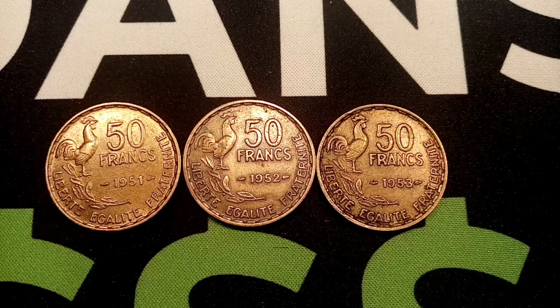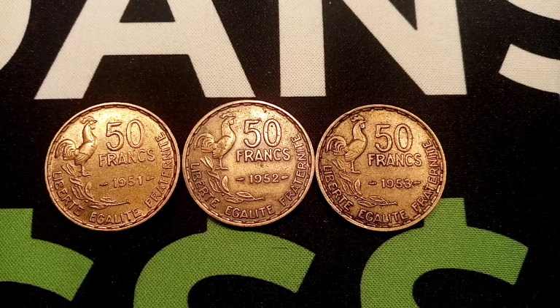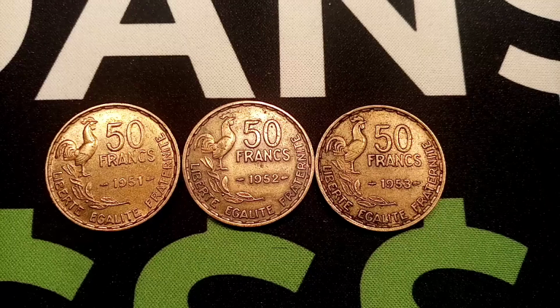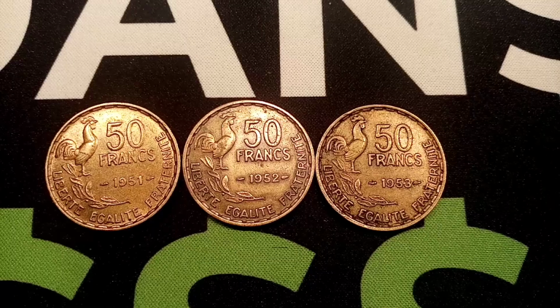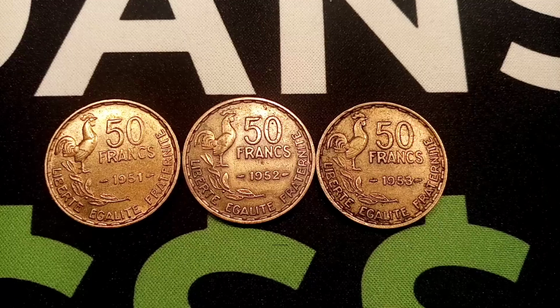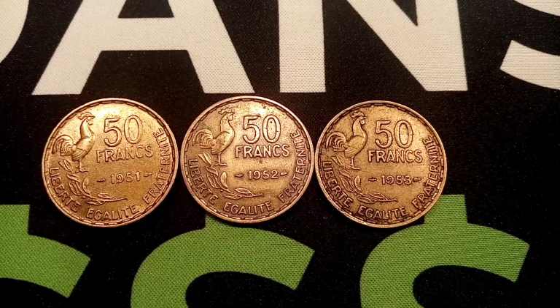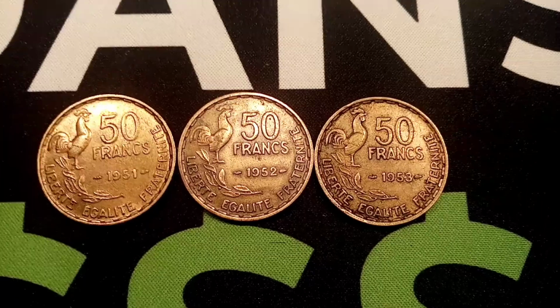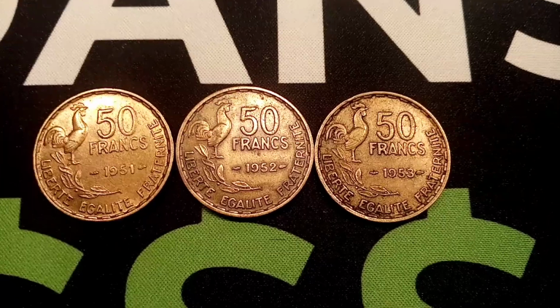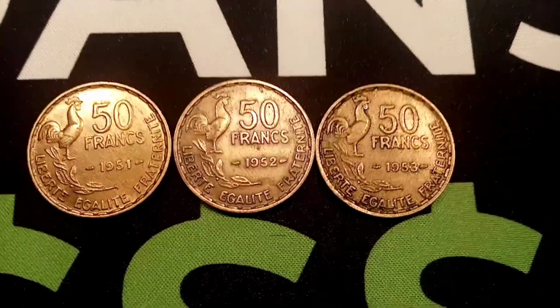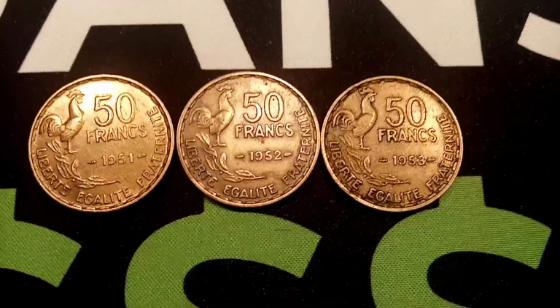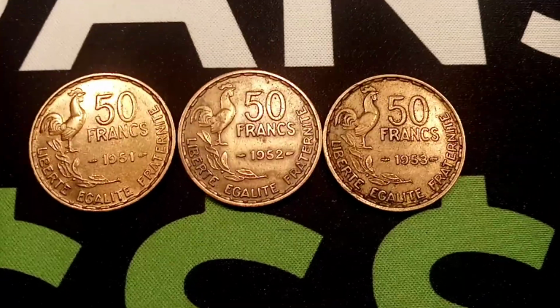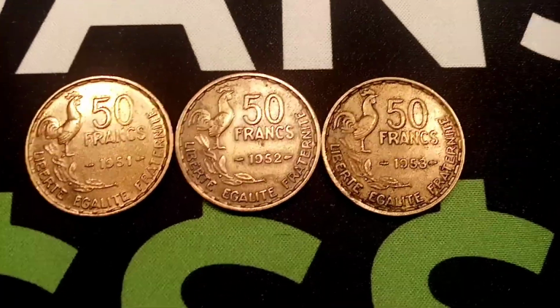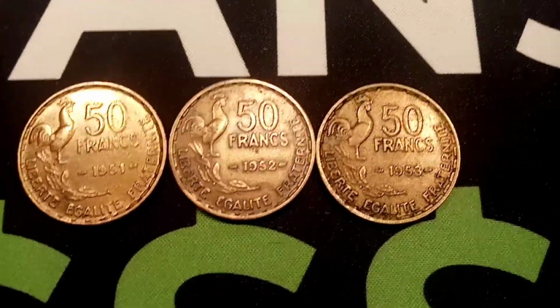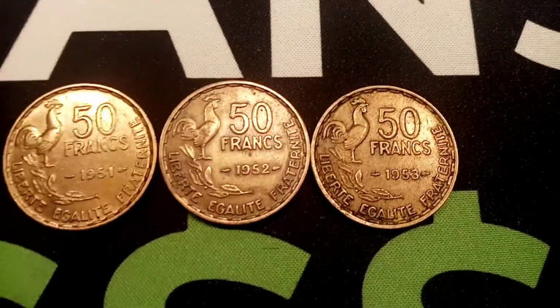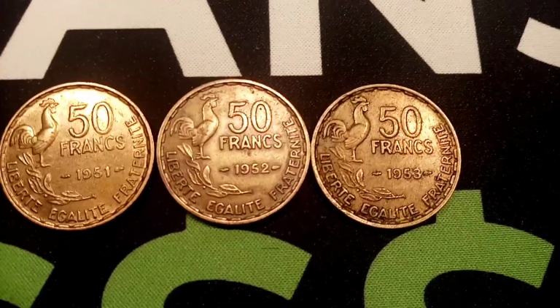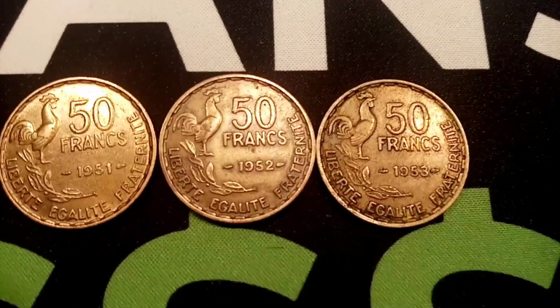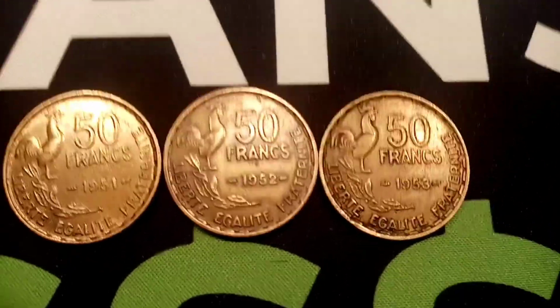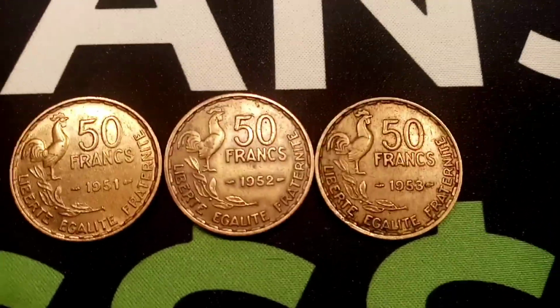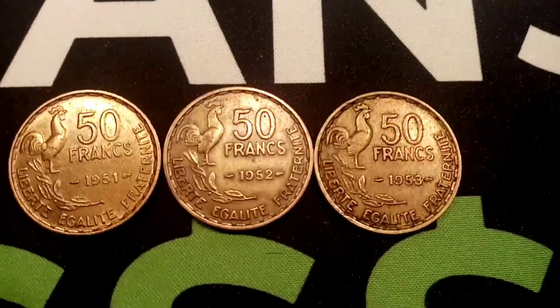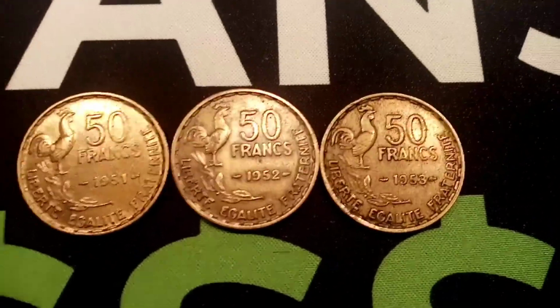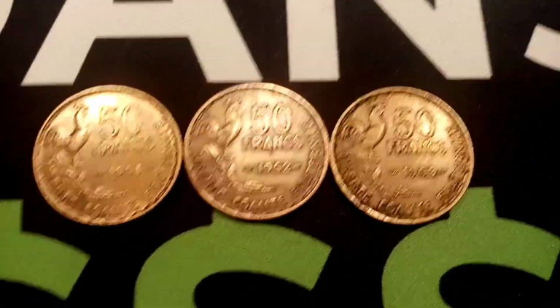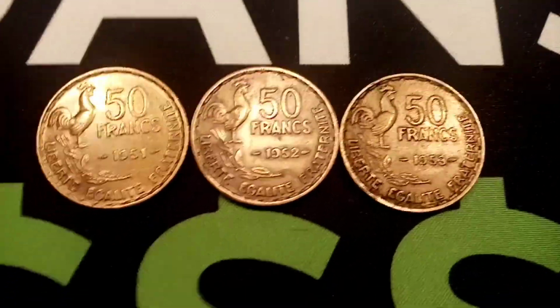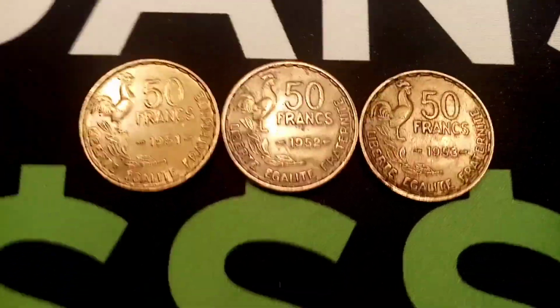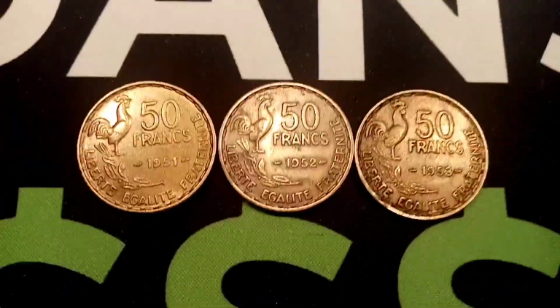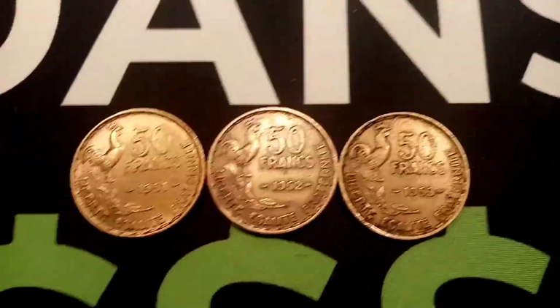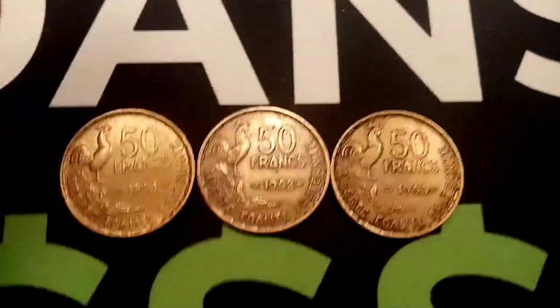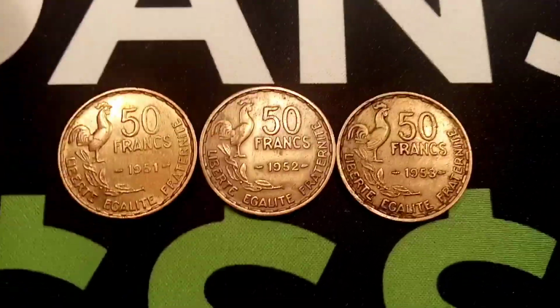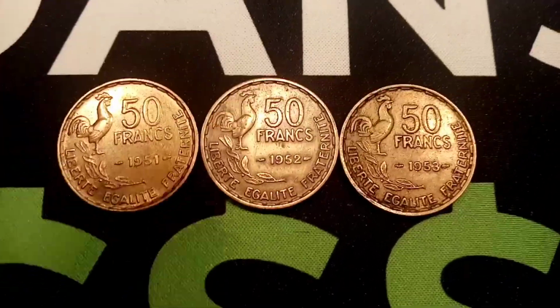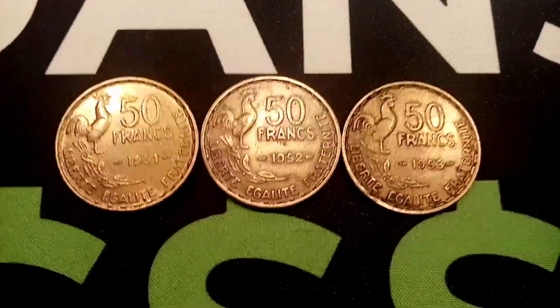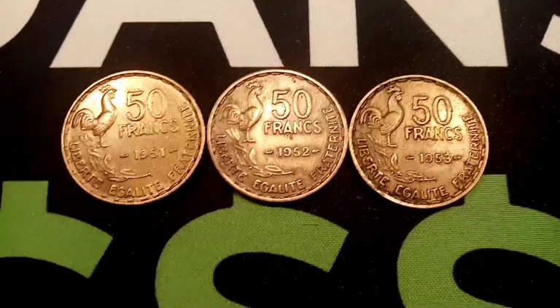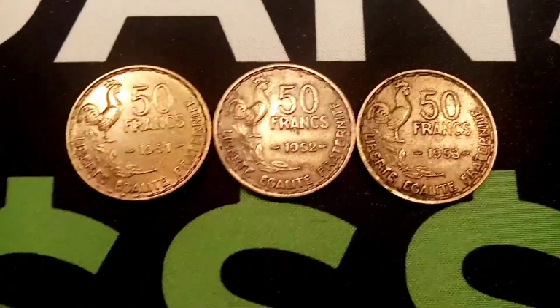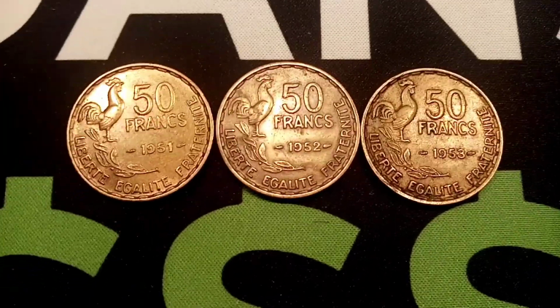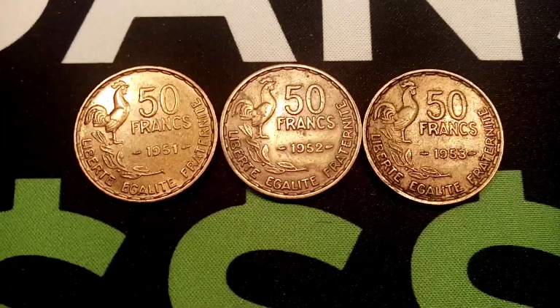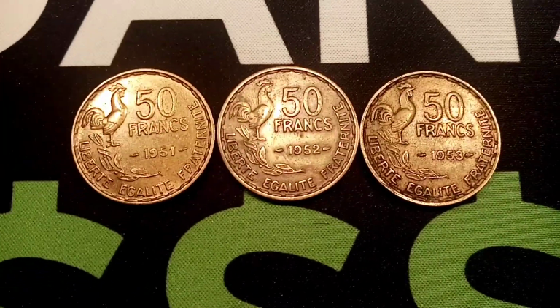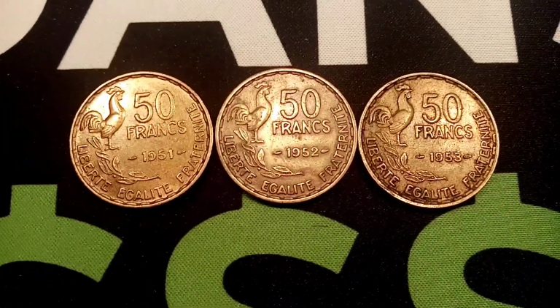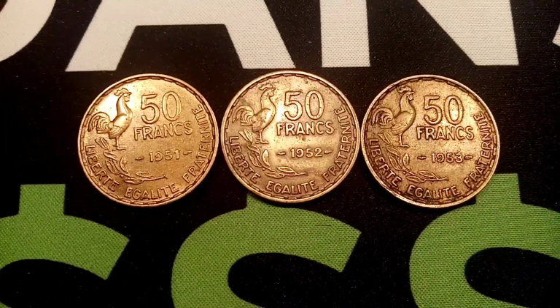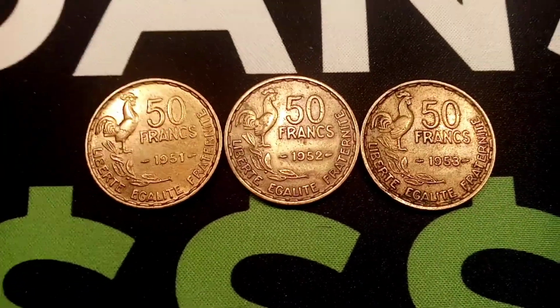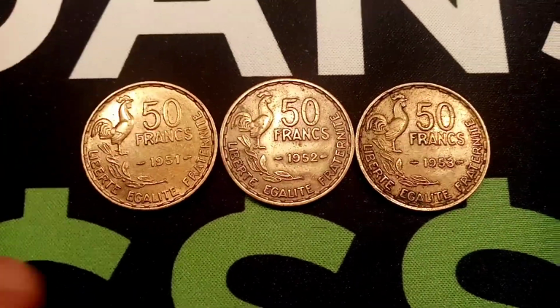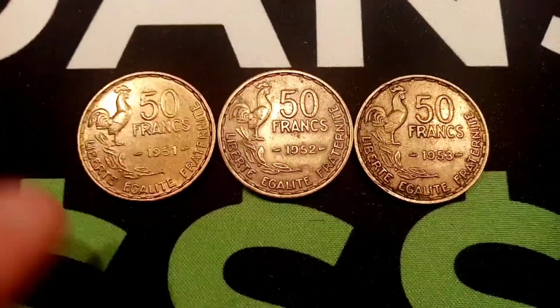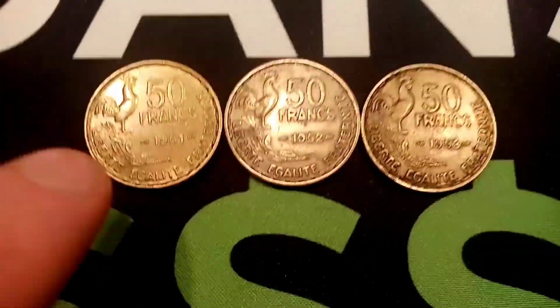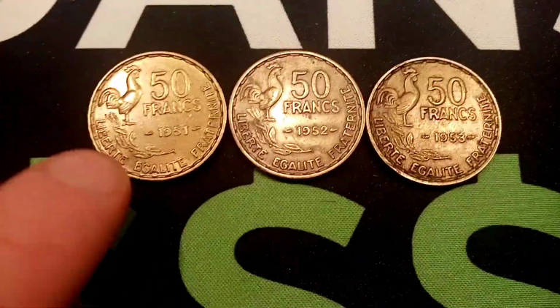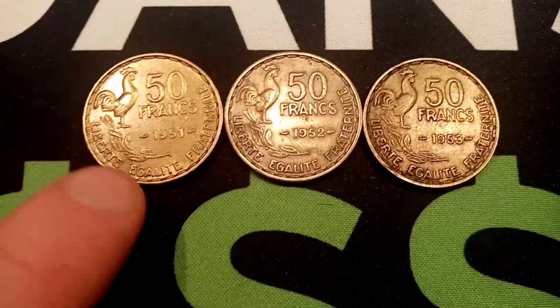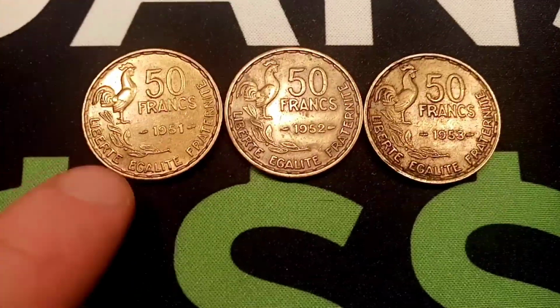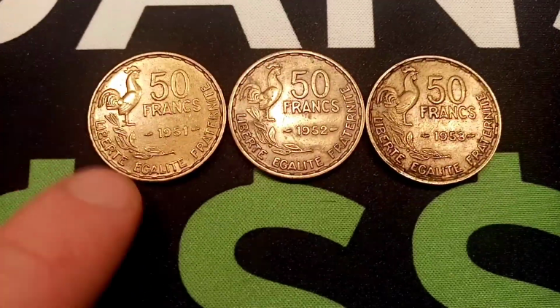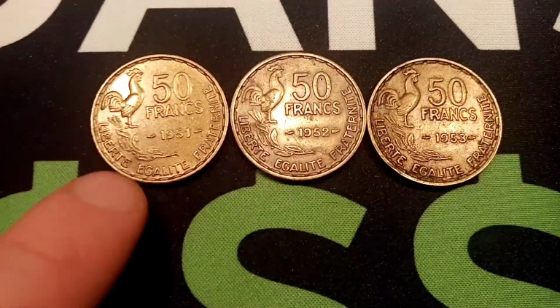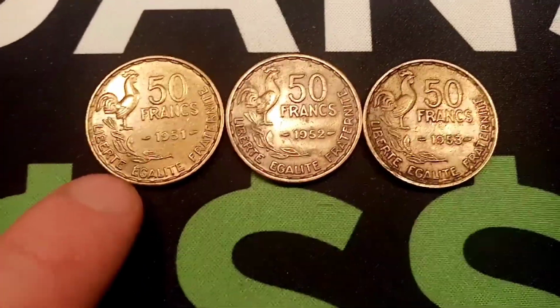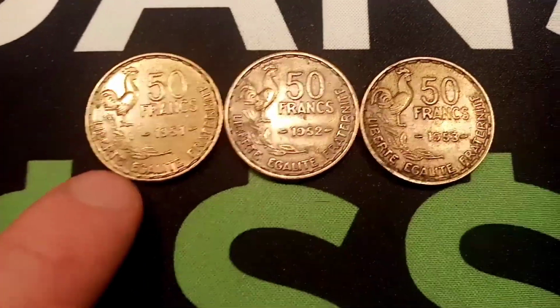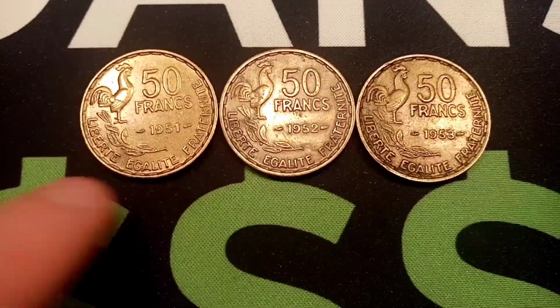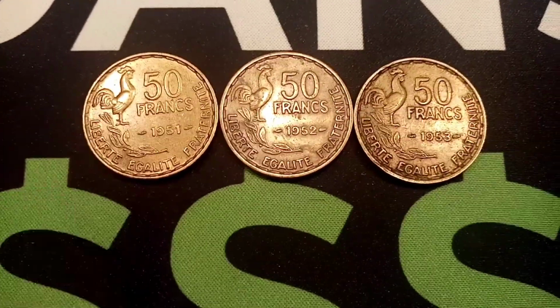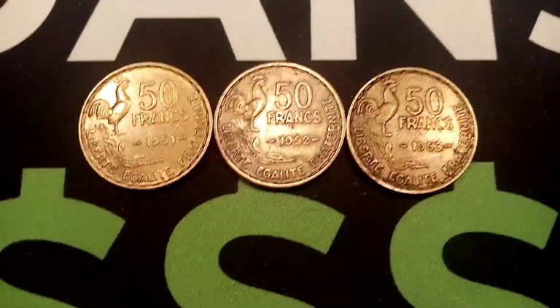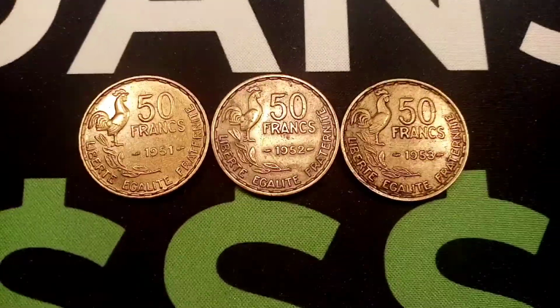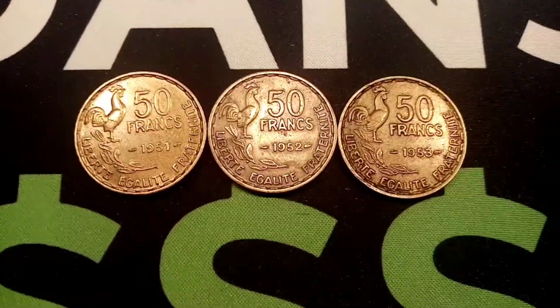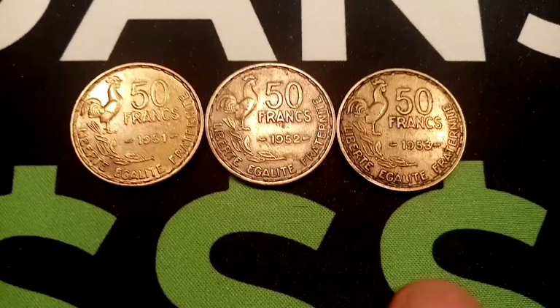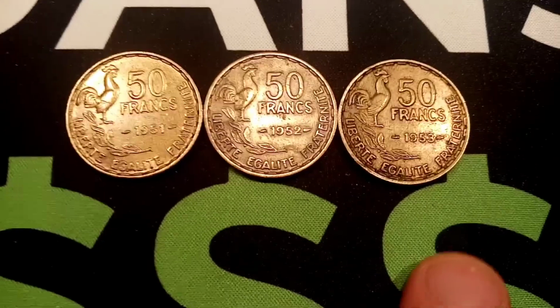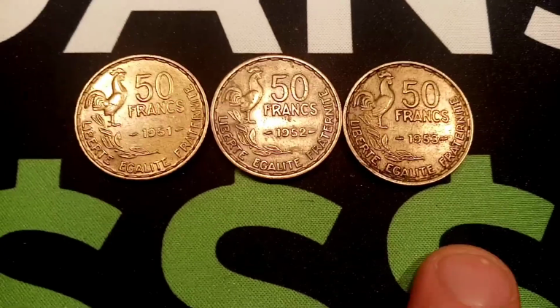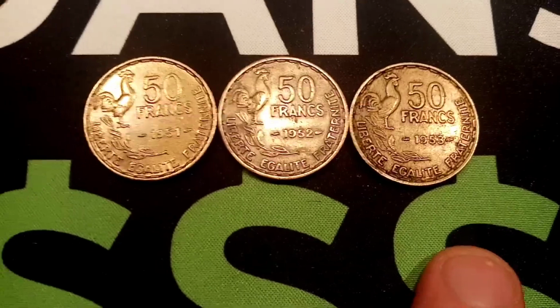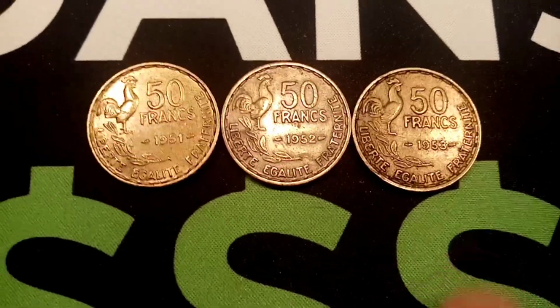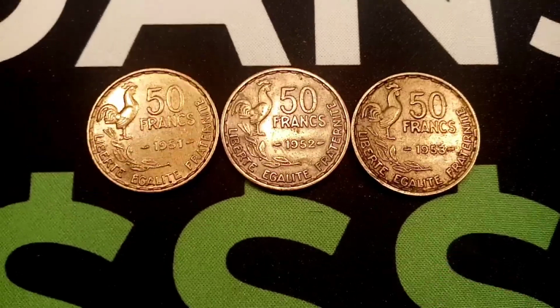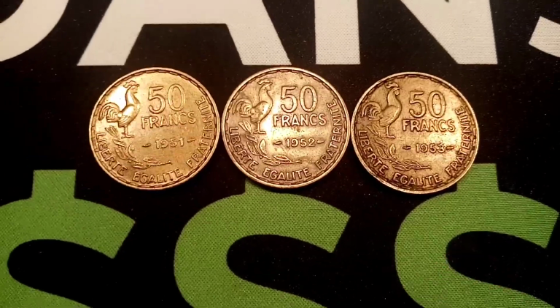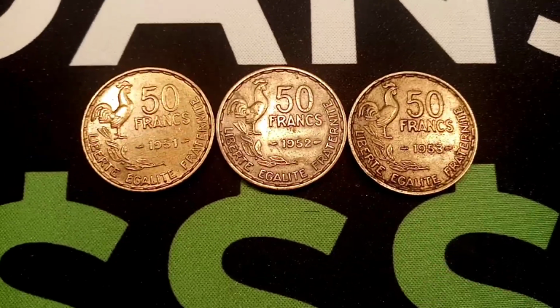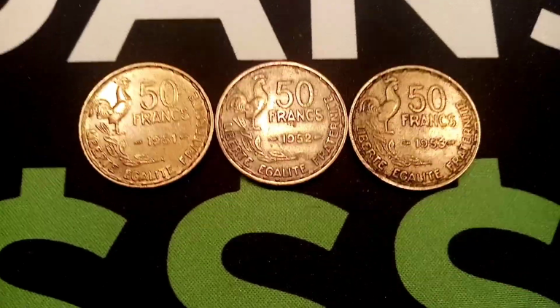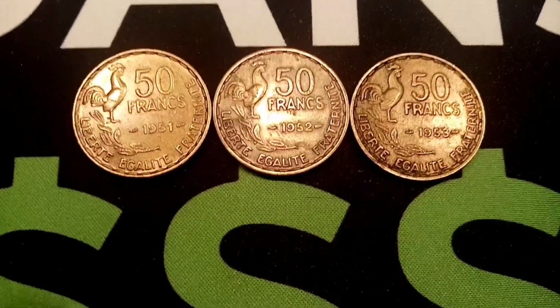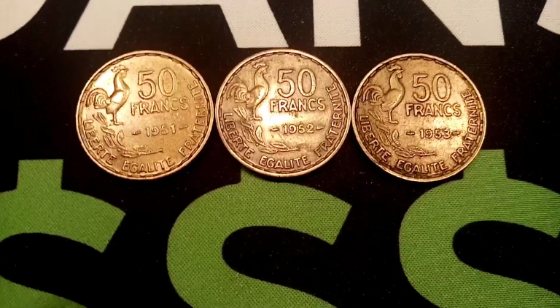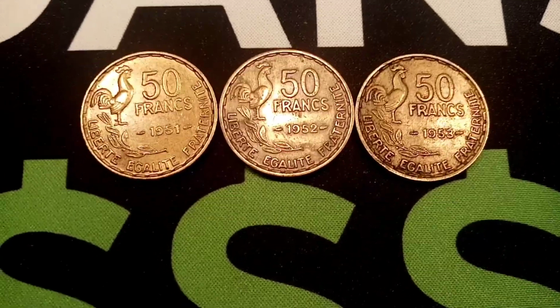Hi guys, Dan's Dollars here. We have a really nice date run of the Republic of France 50 francs coins.